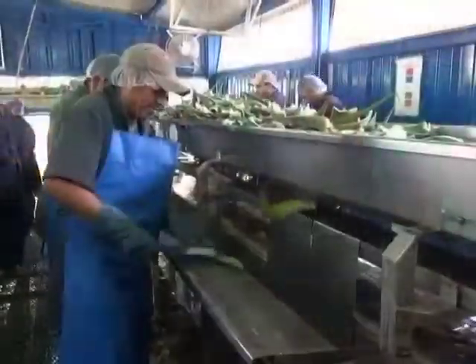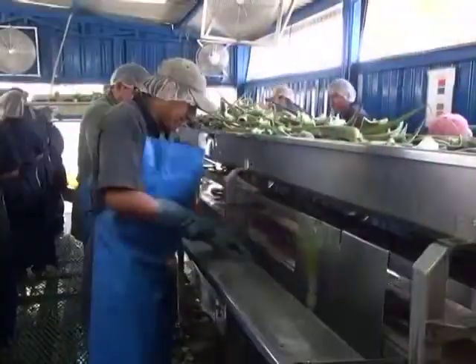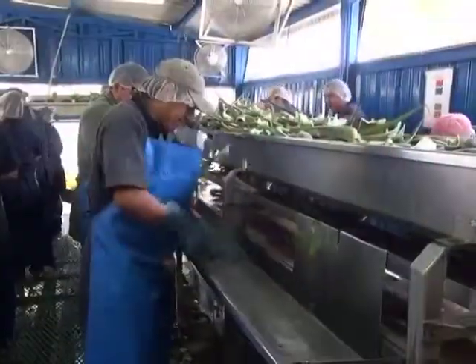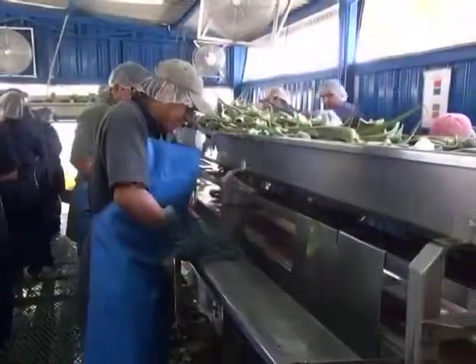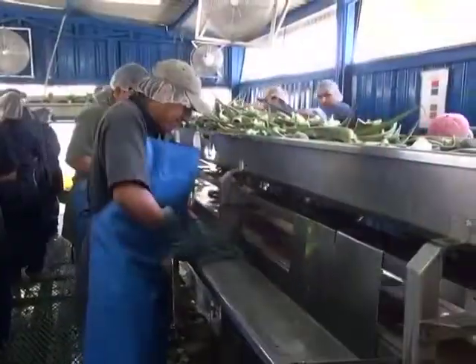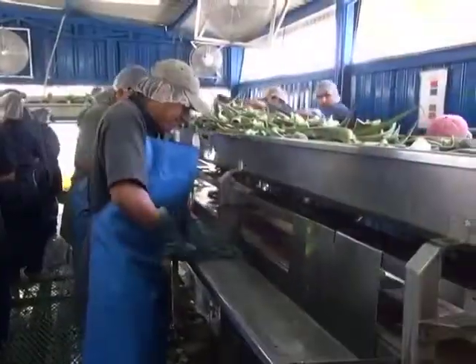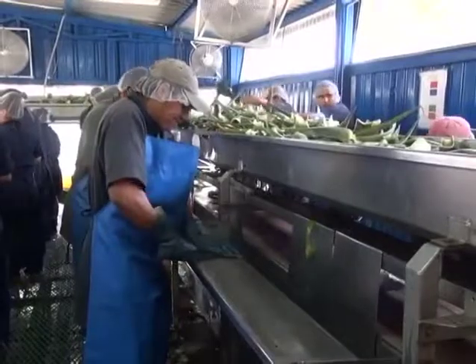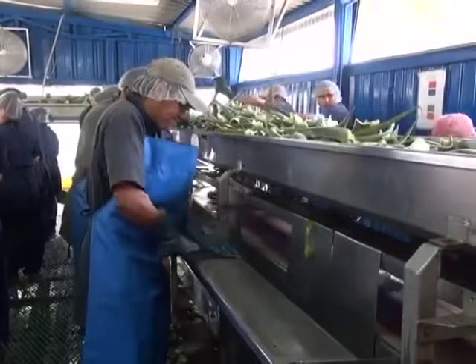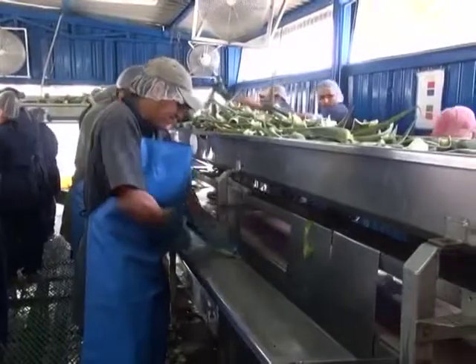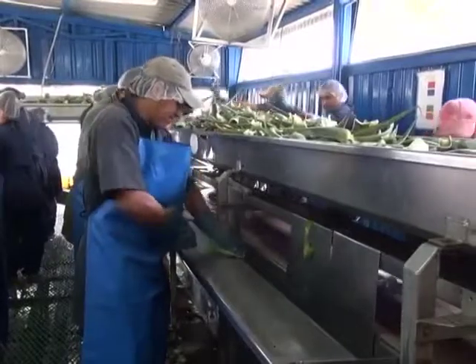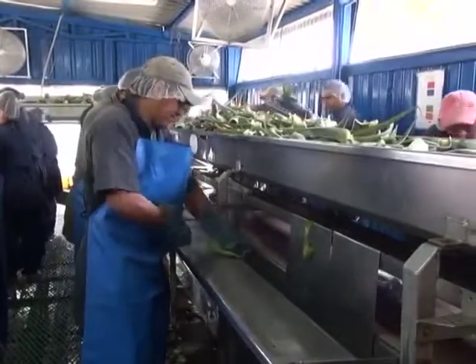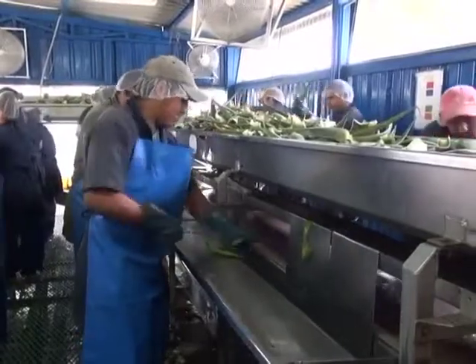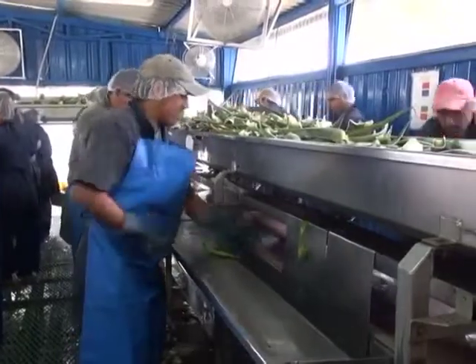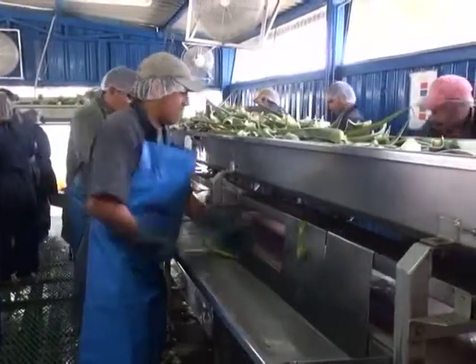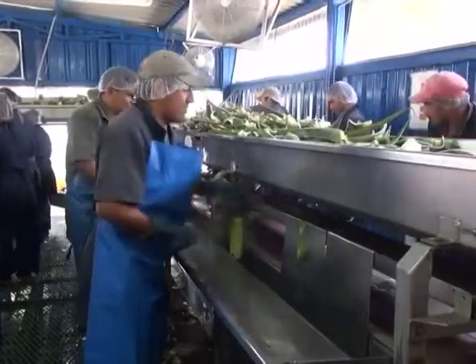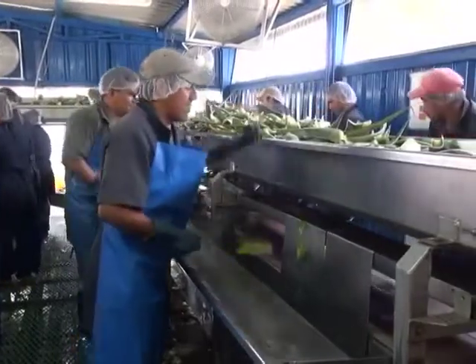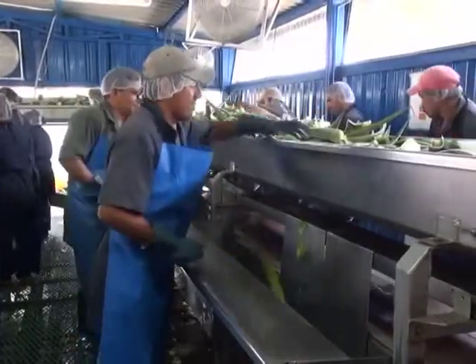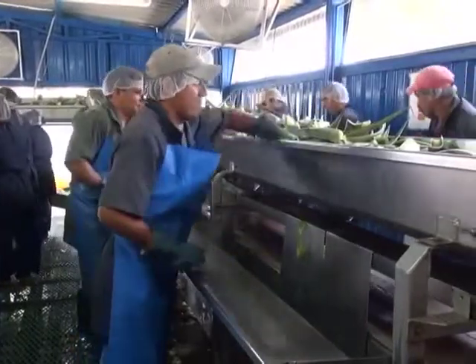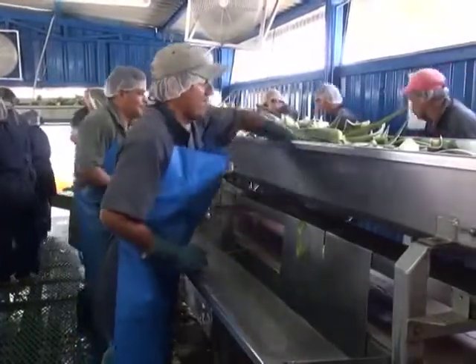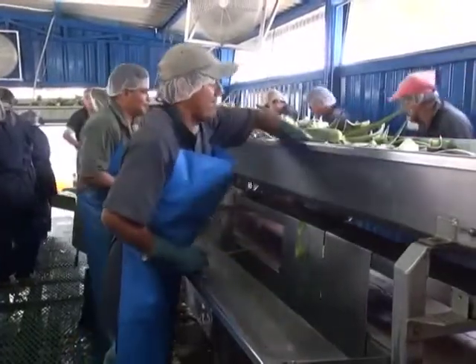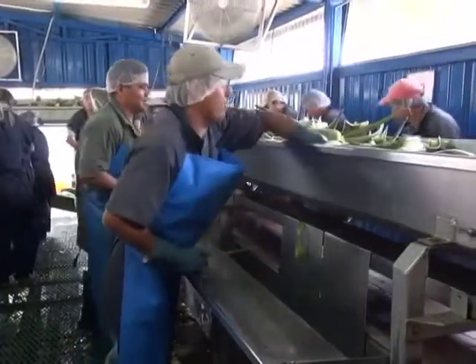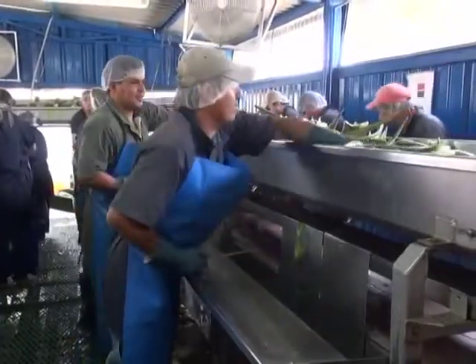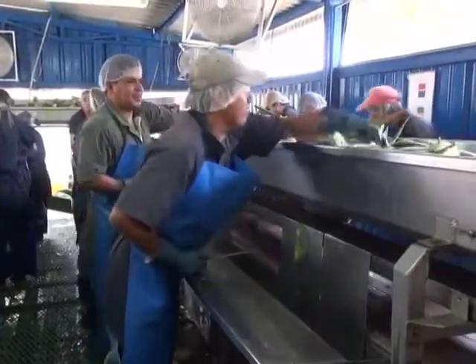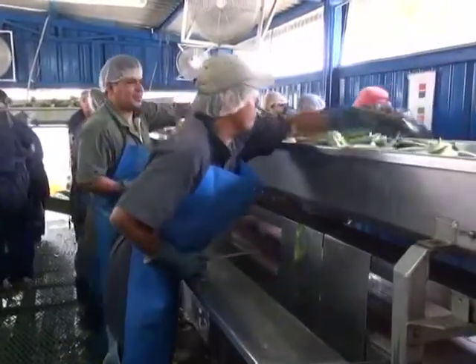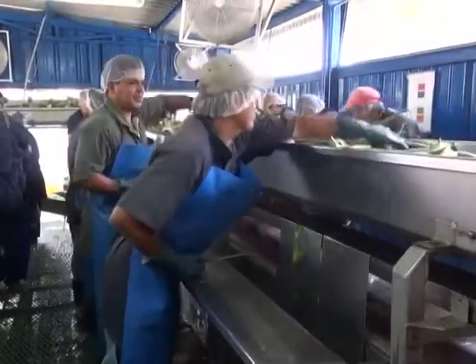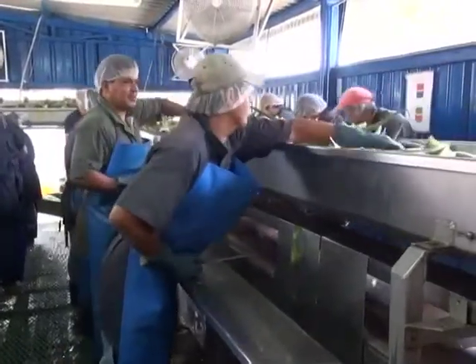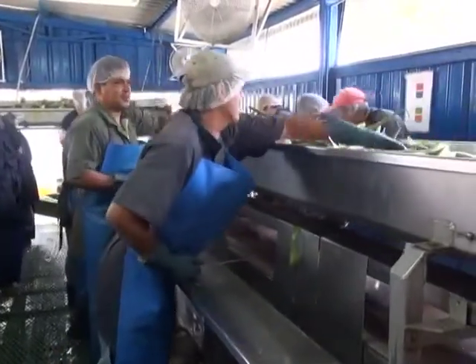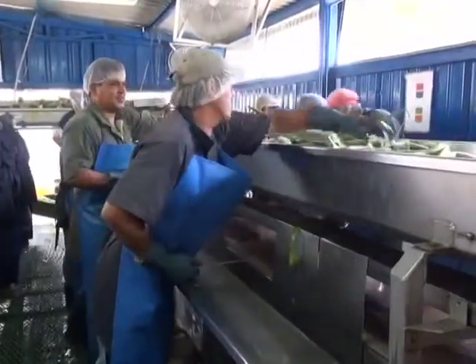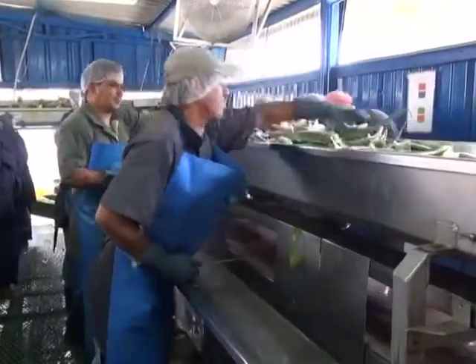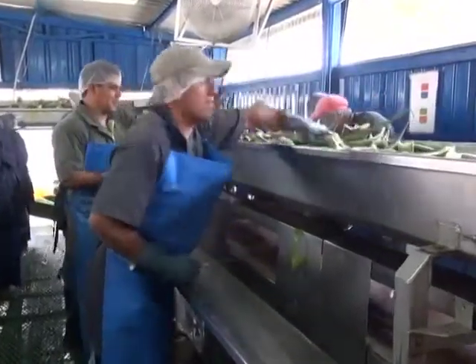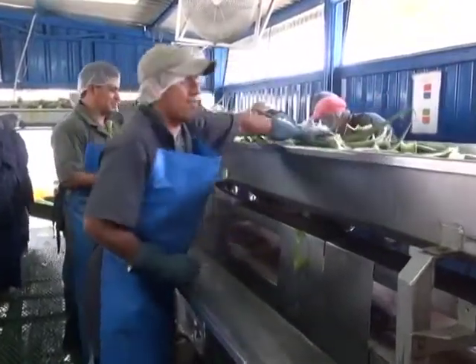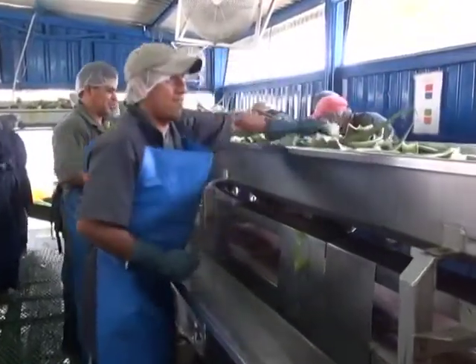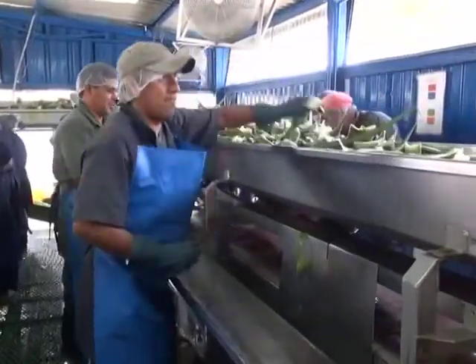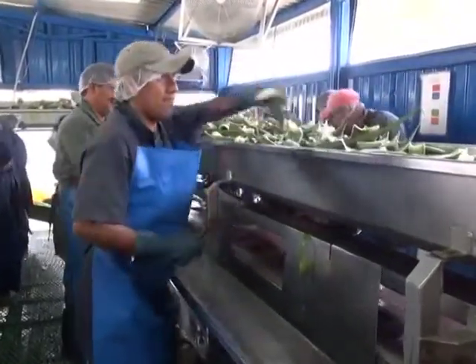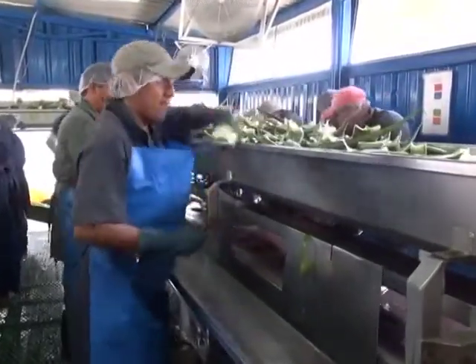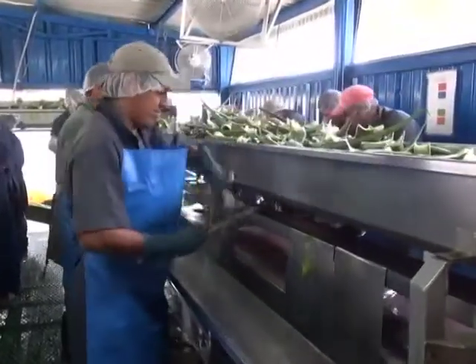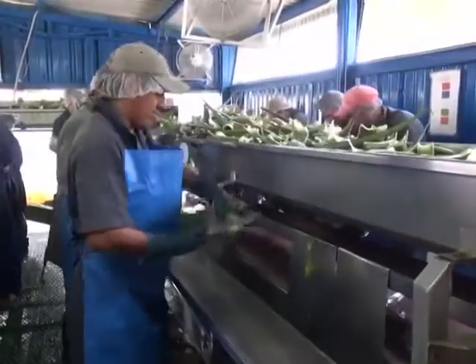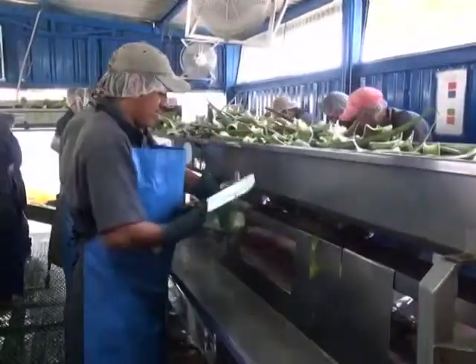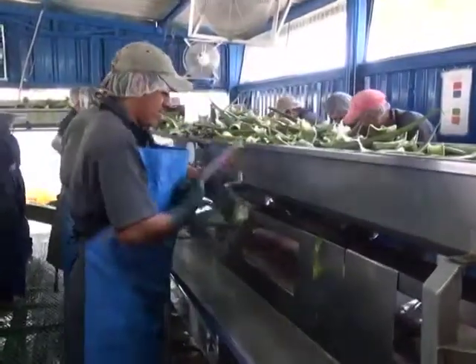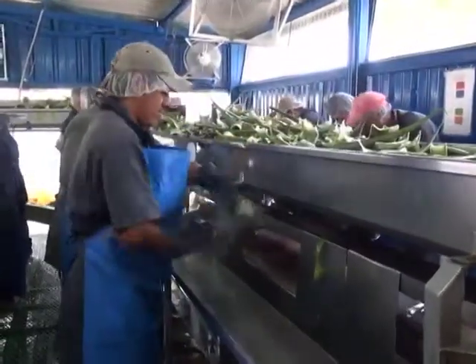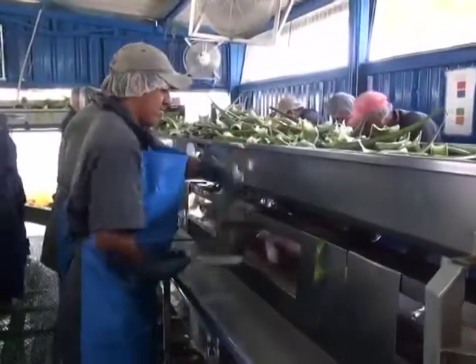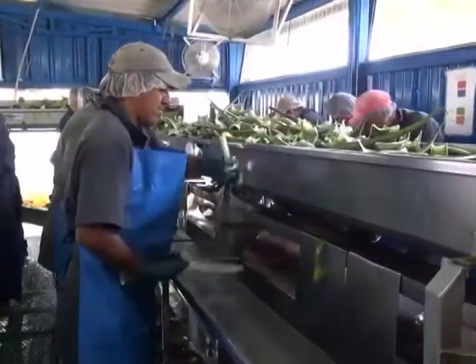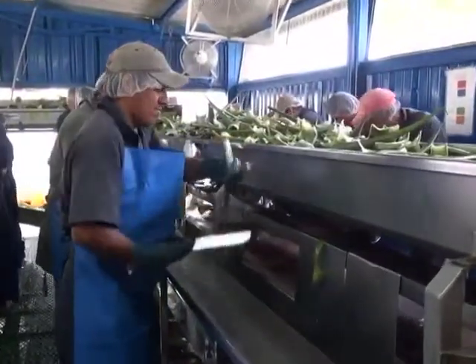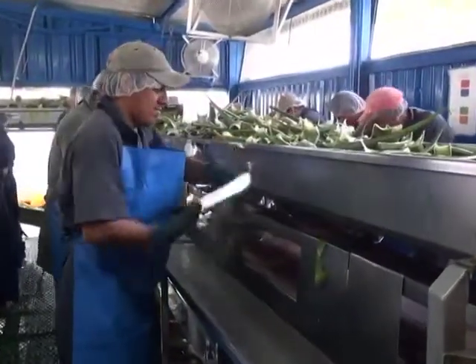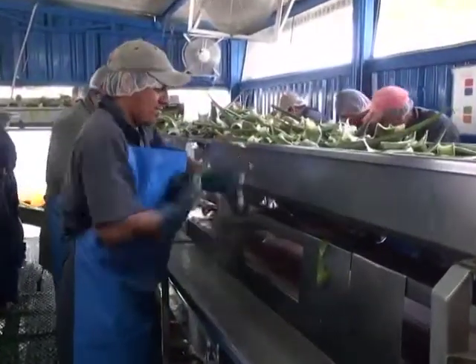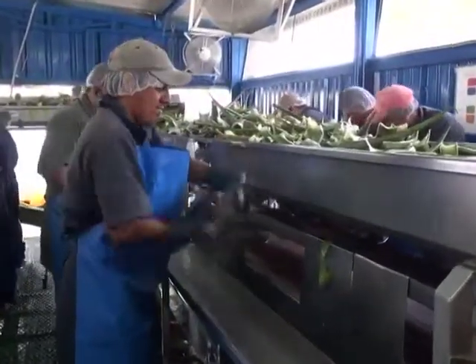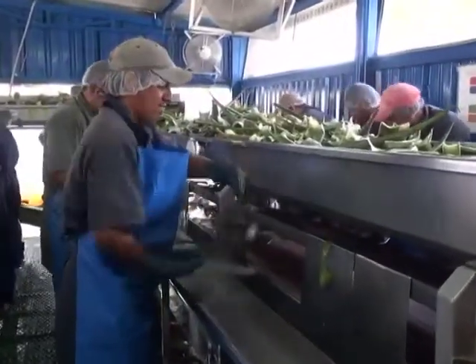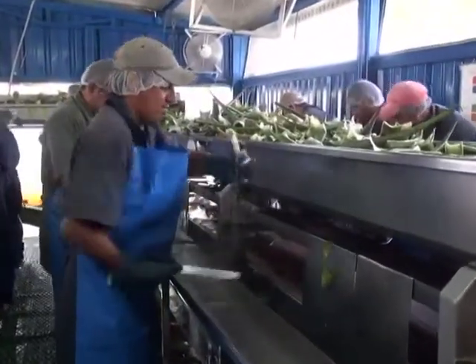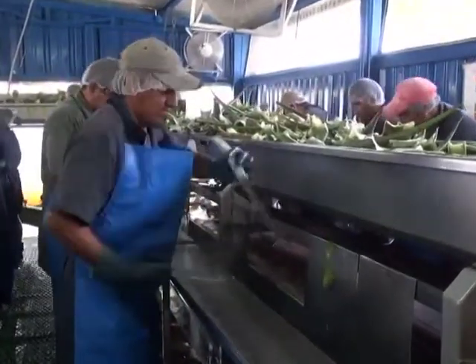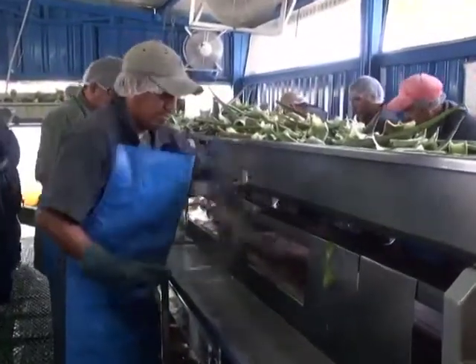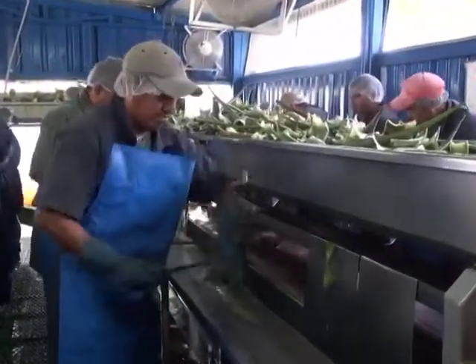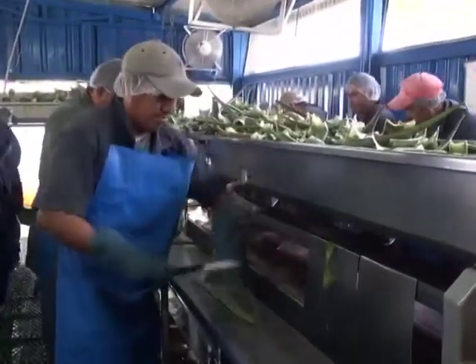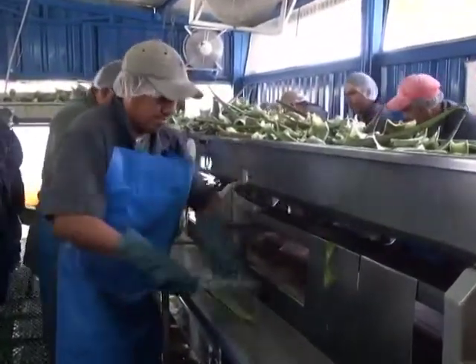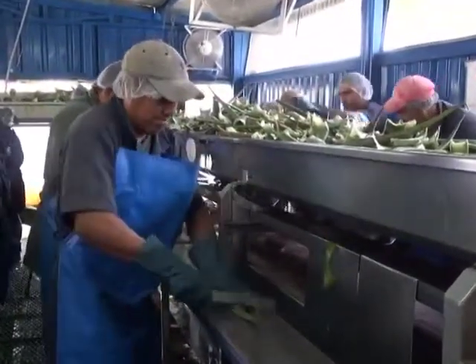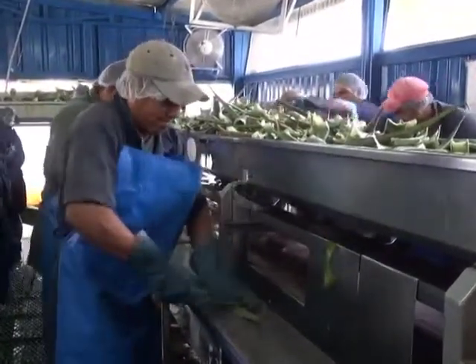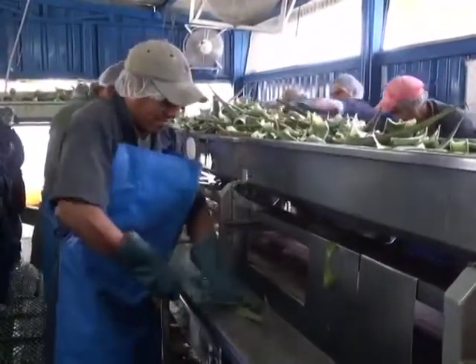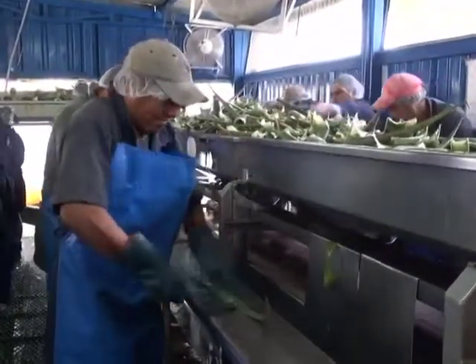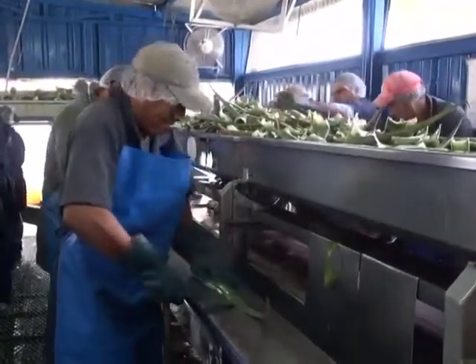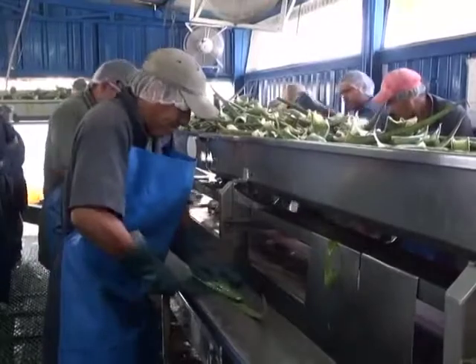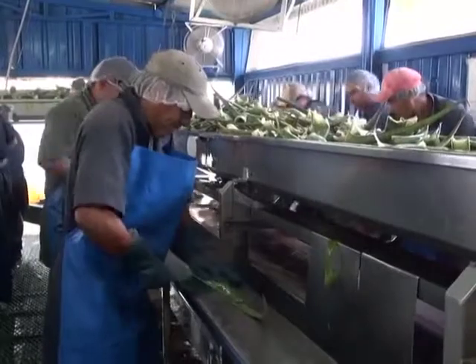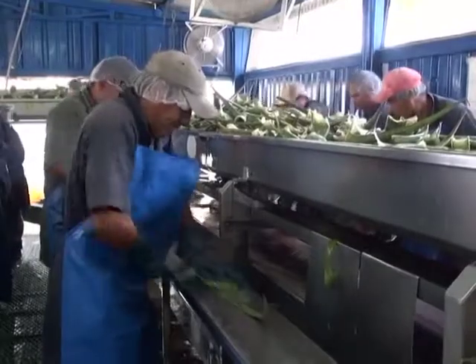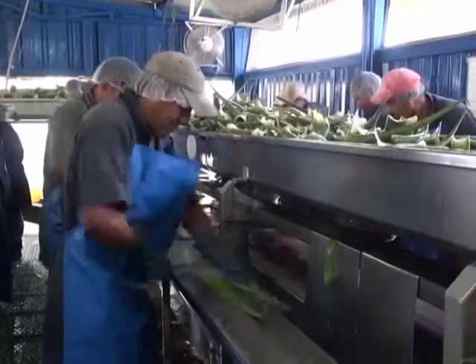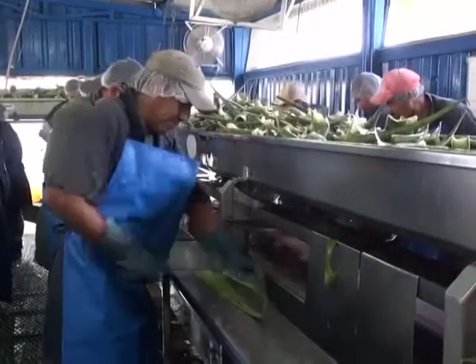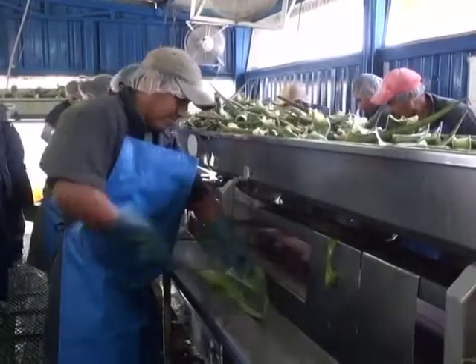The skilled workers hand-cut the fillets of aloe and place them on a conveyor belt which moves them to a grinding machine.